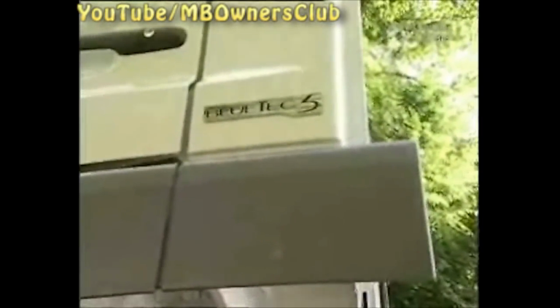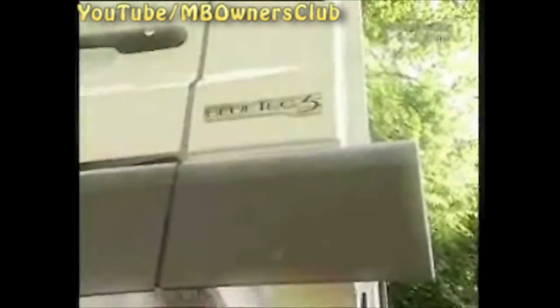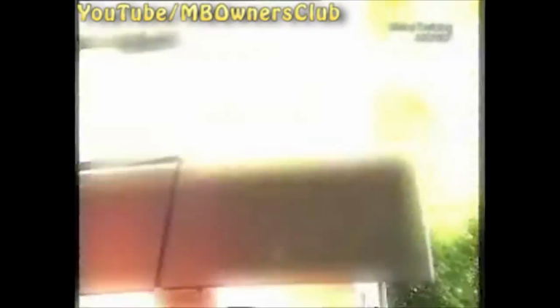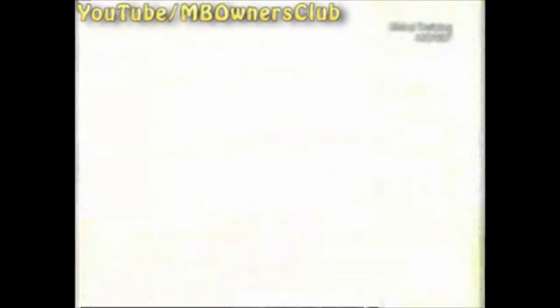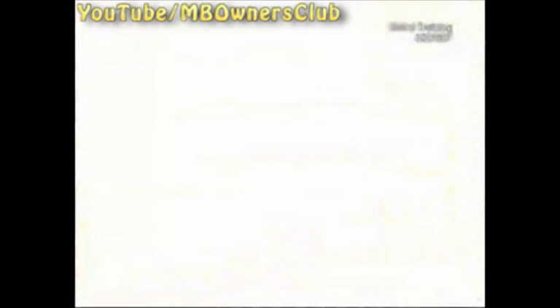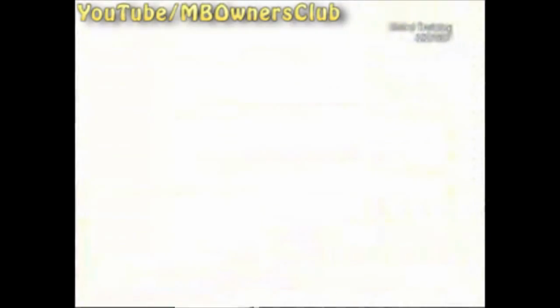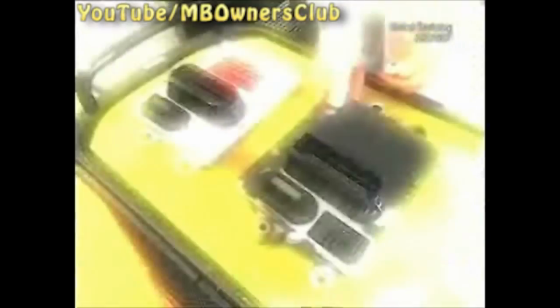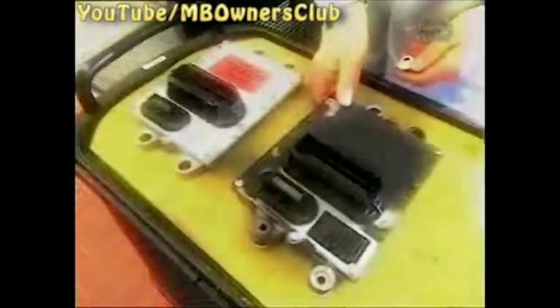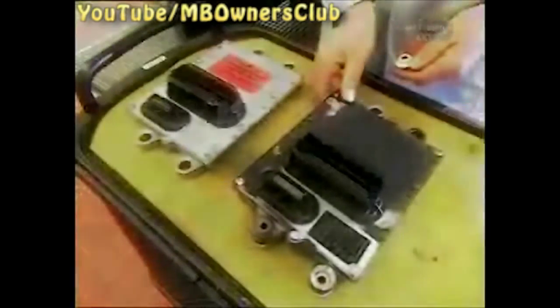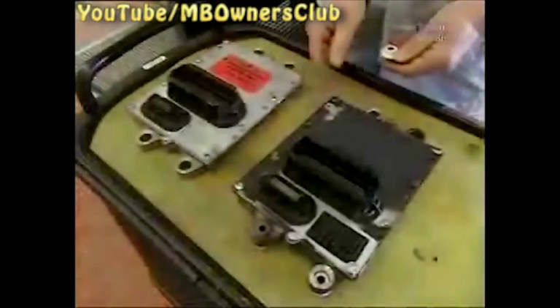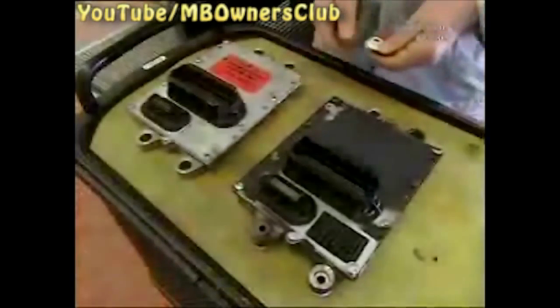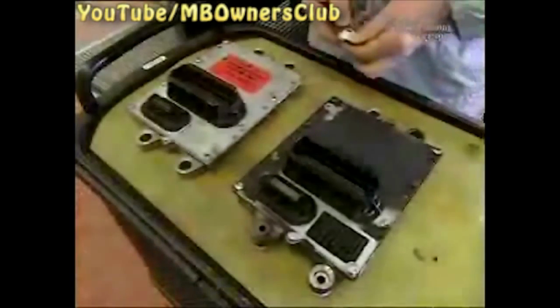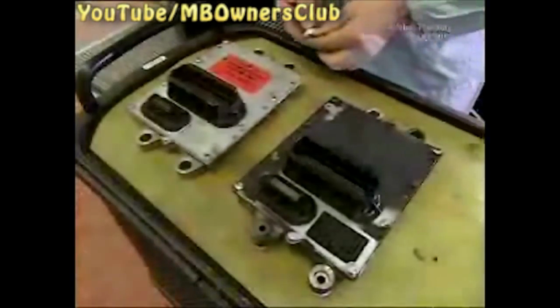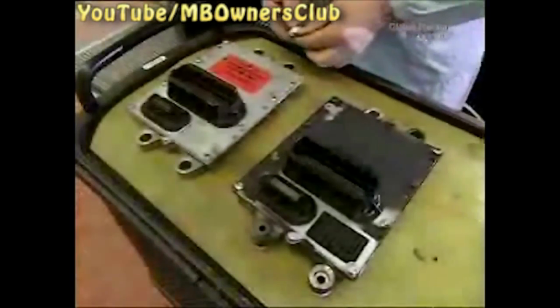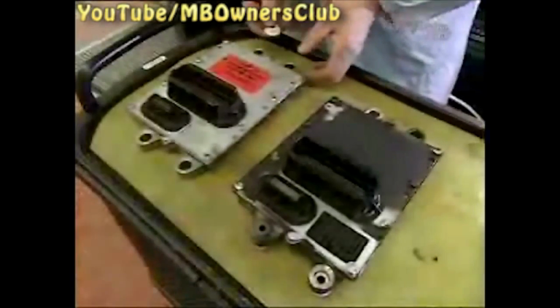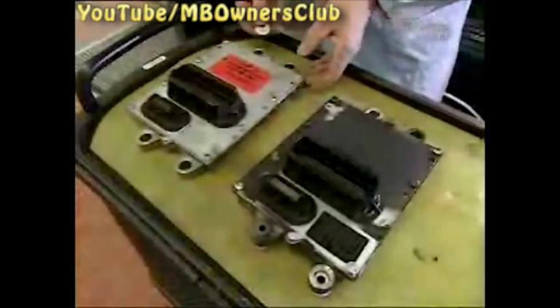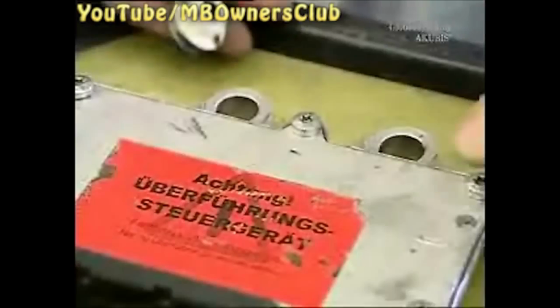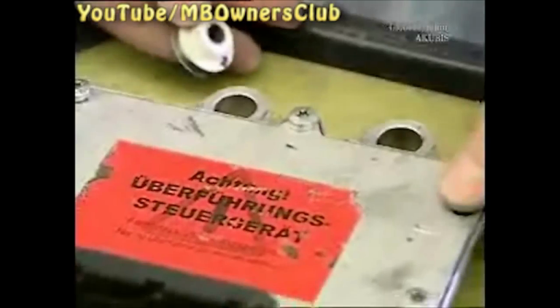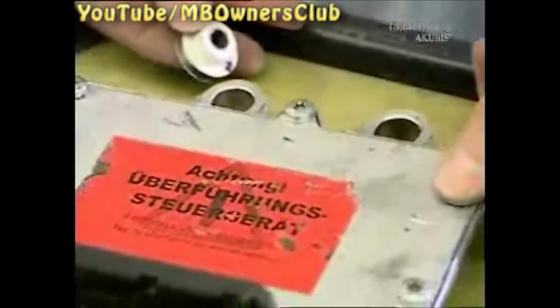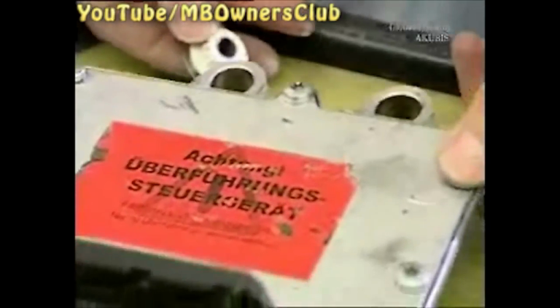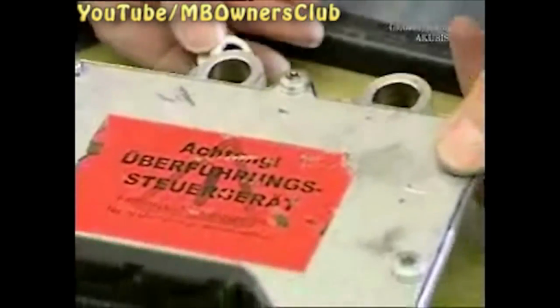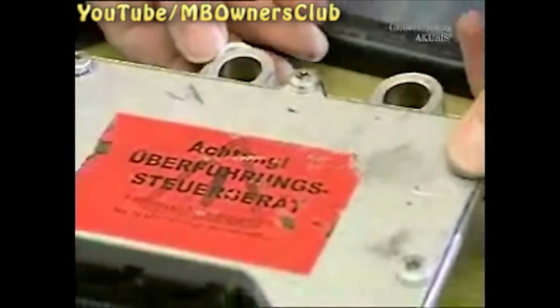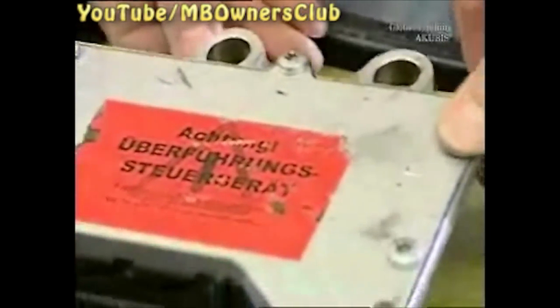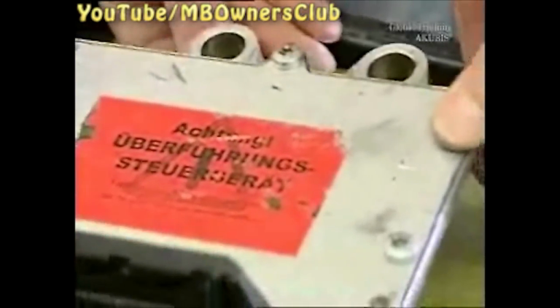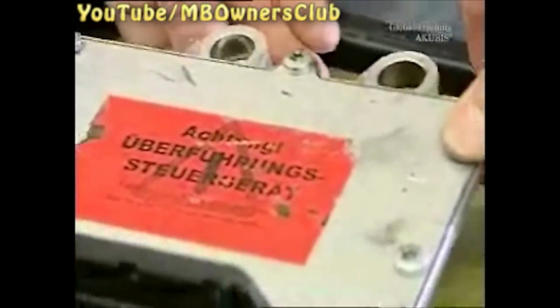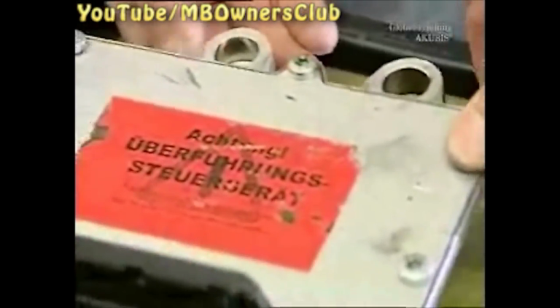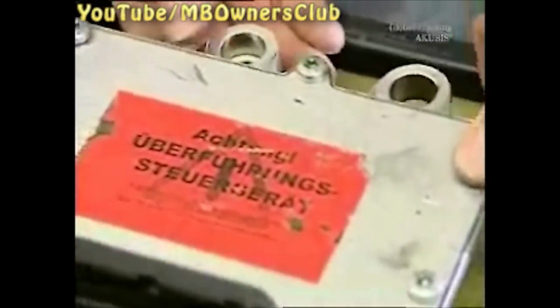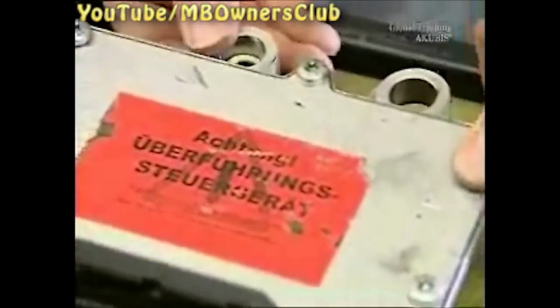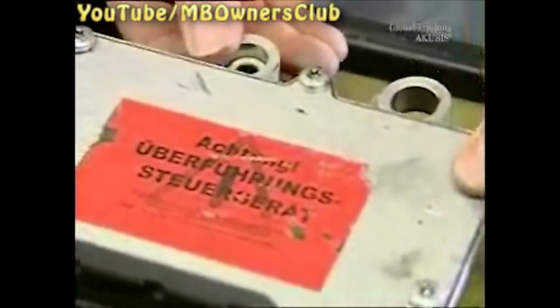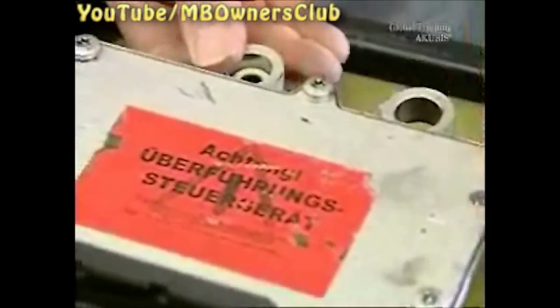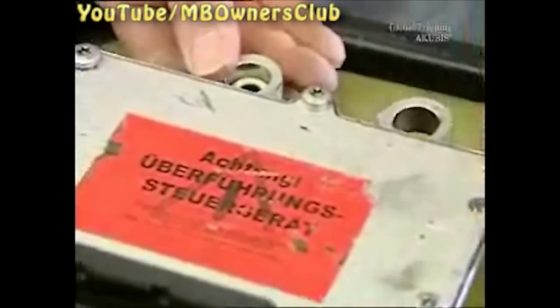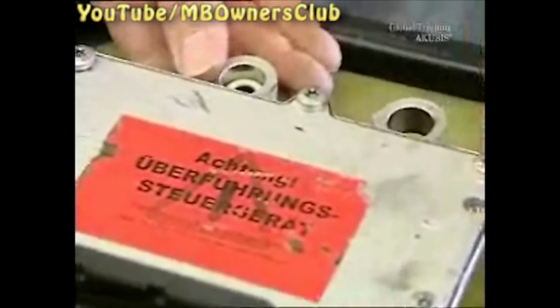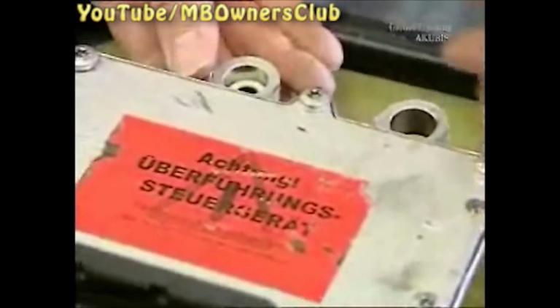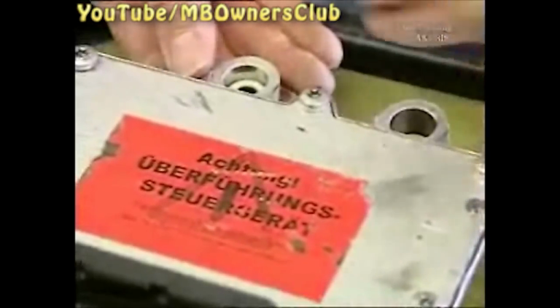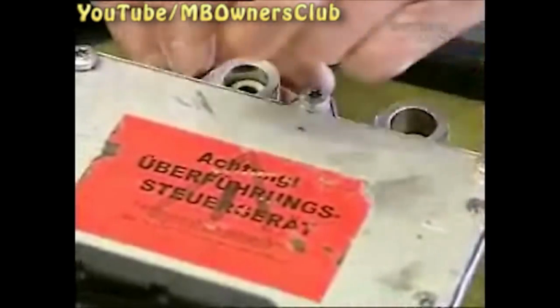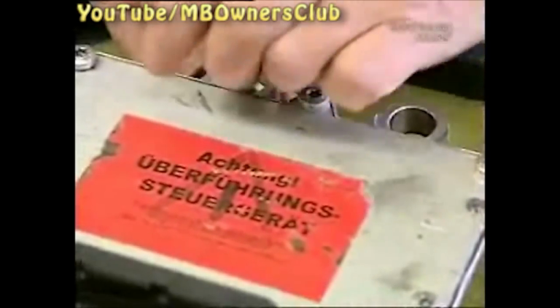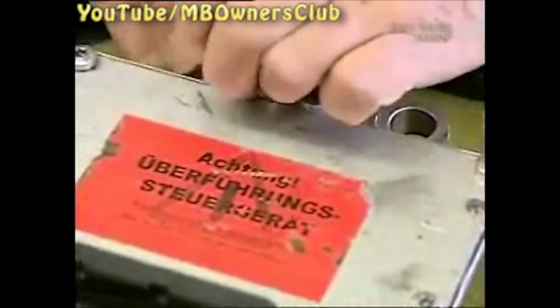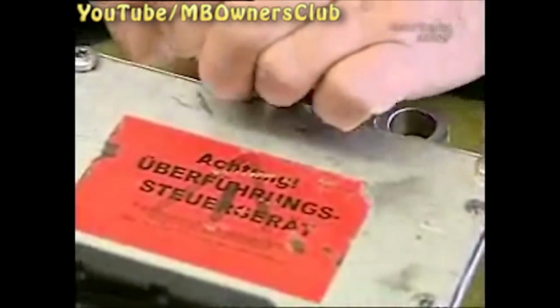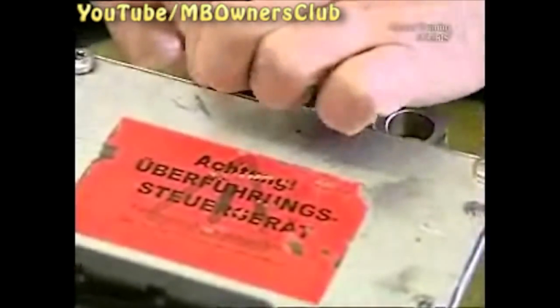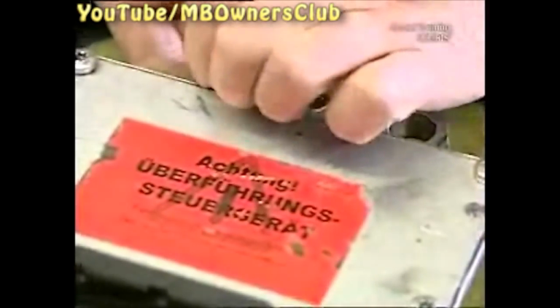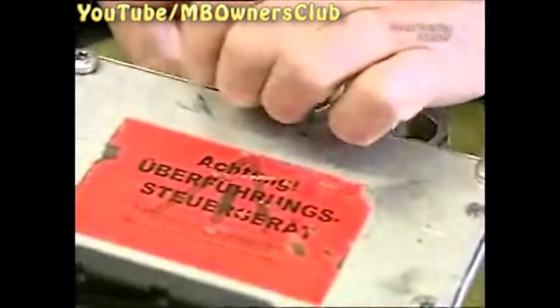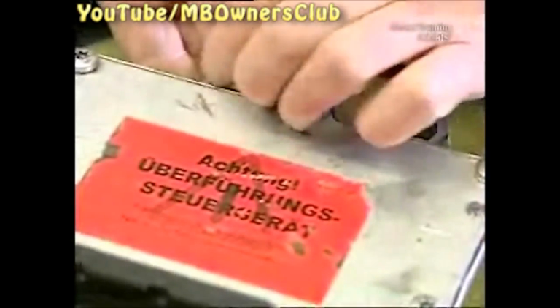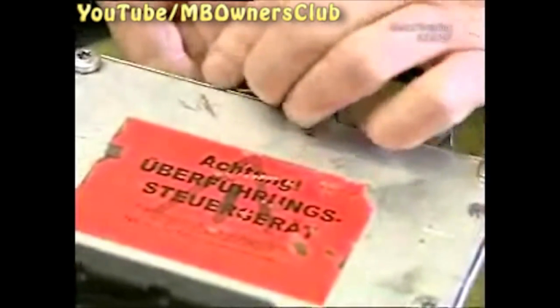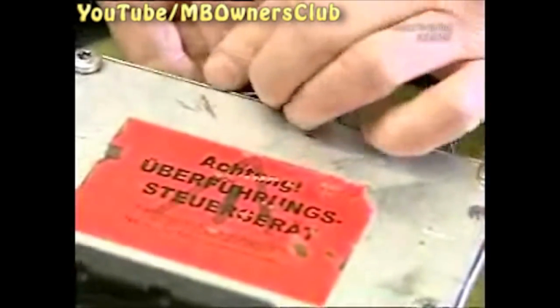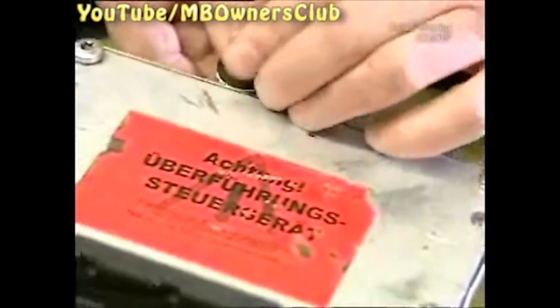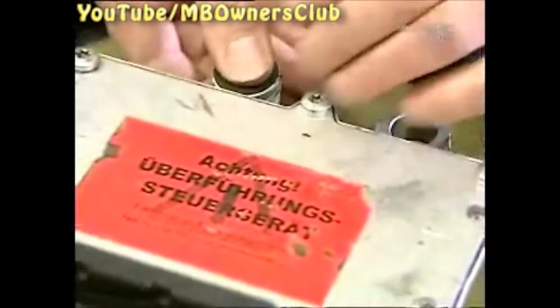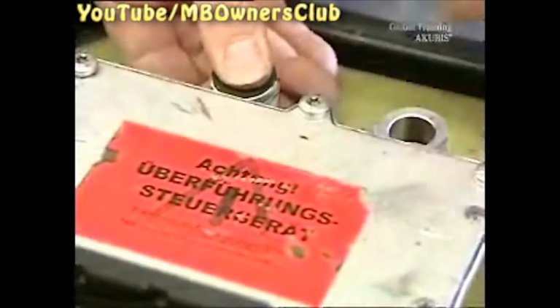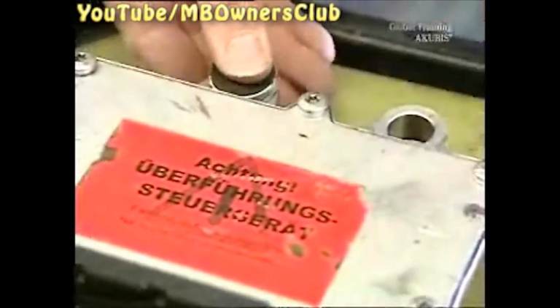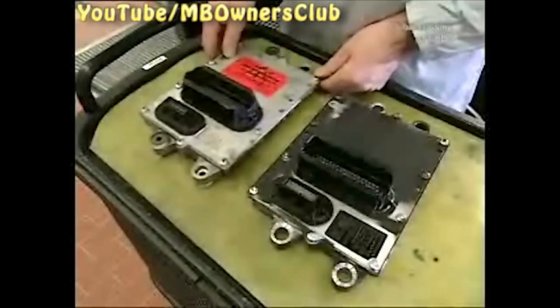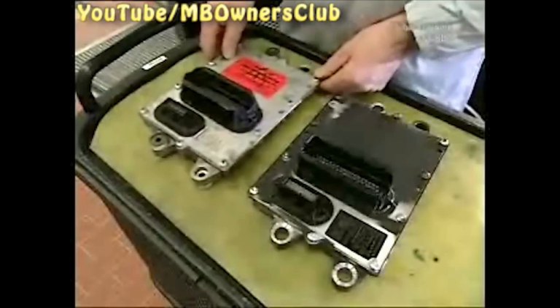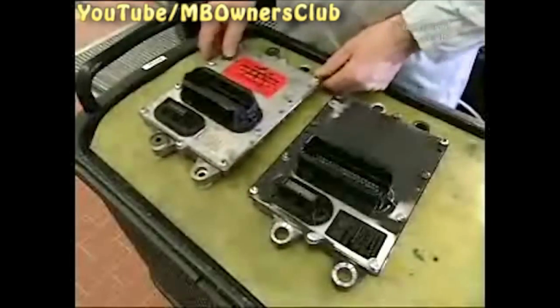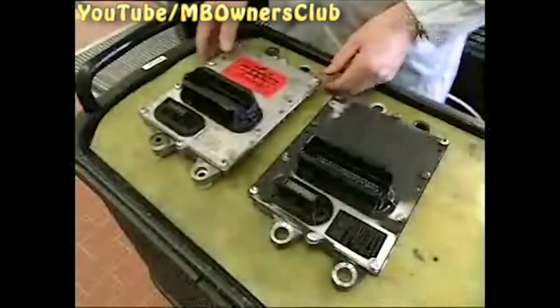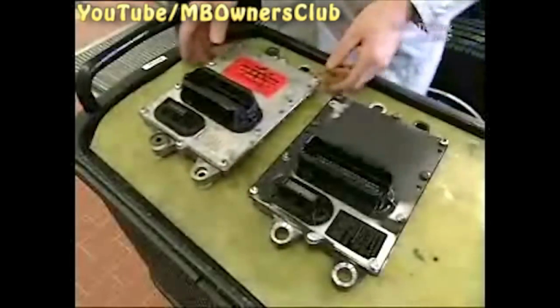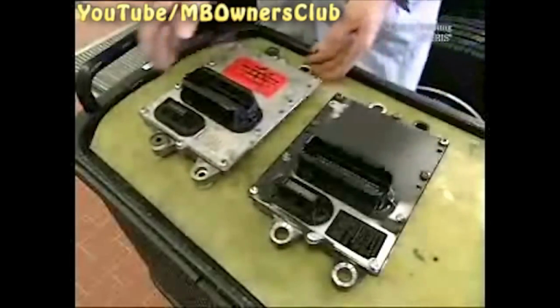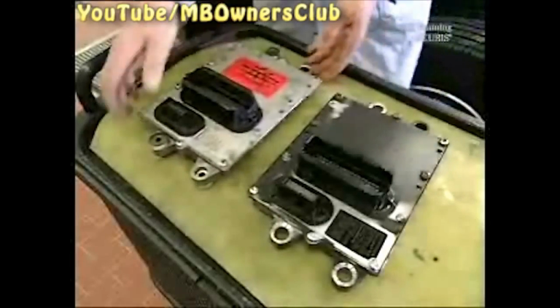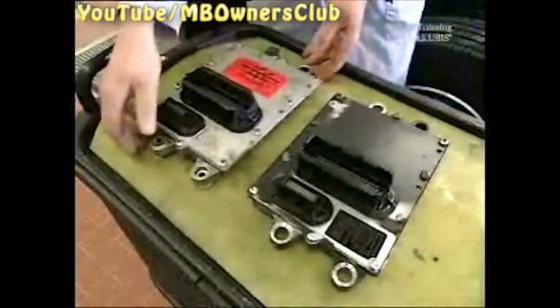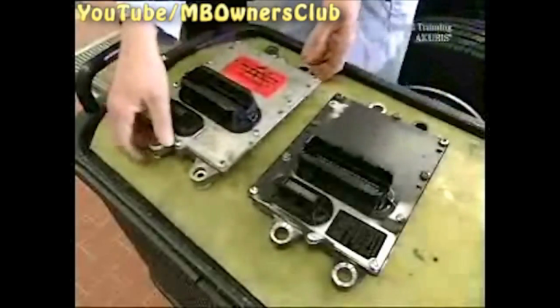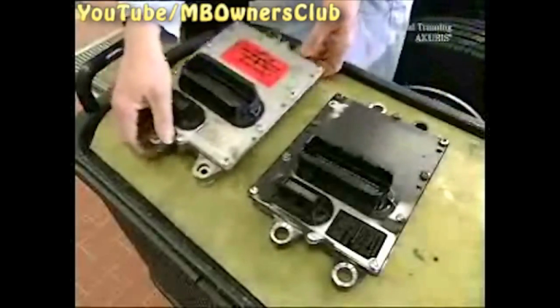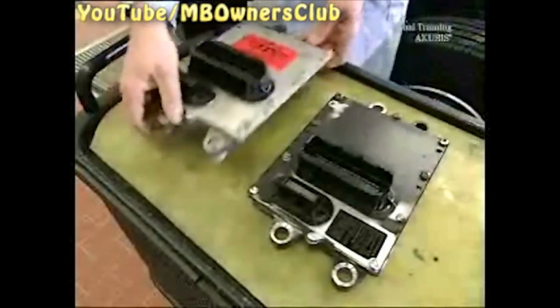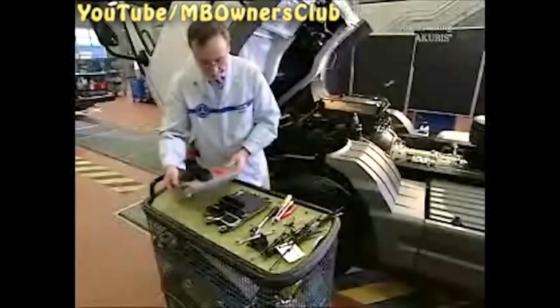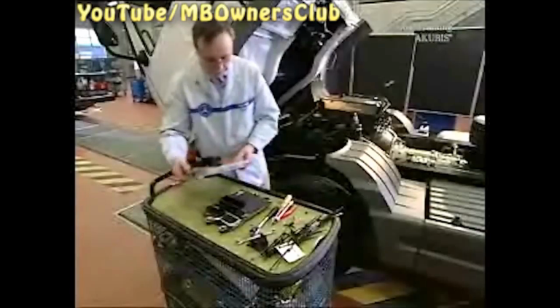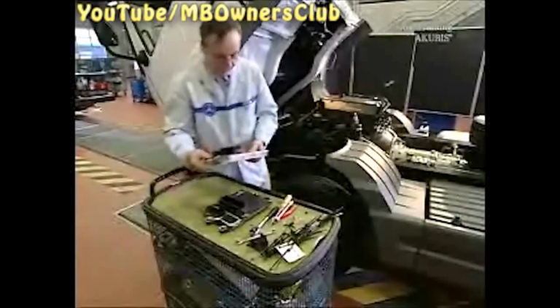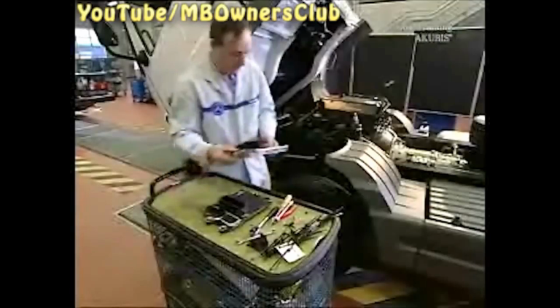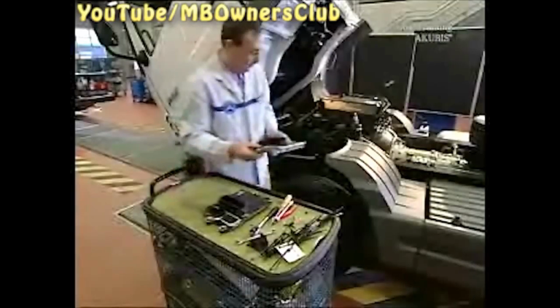The MR transfer control unit is not designed for the Bluetech system, so you have to disconnect the exhaust gas aftertreatment.